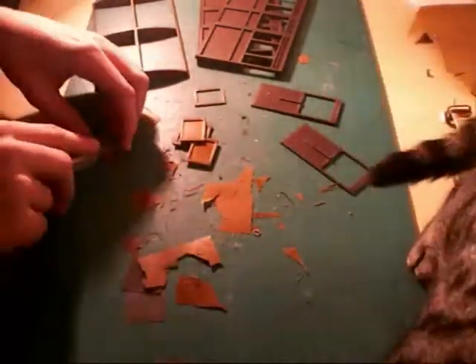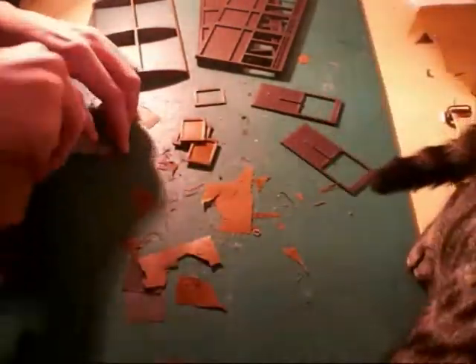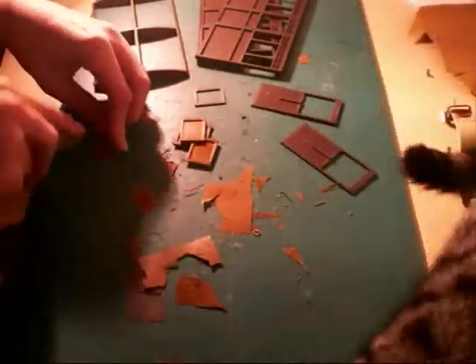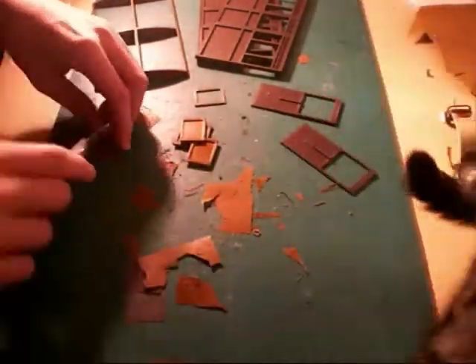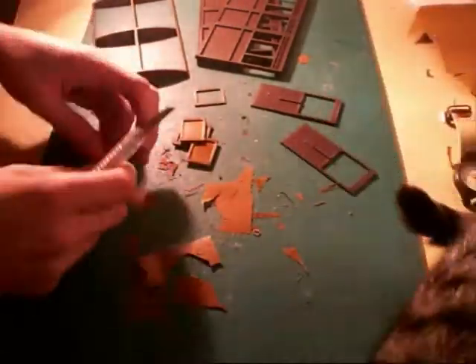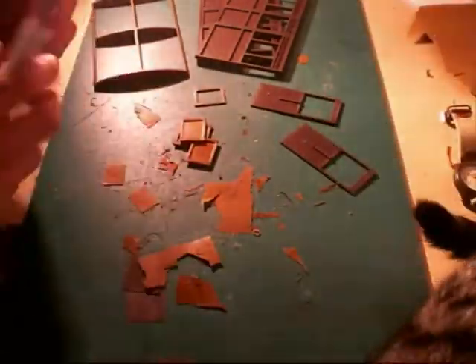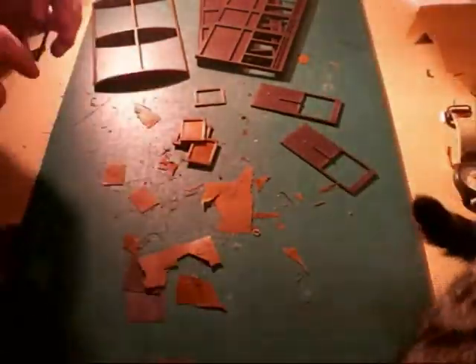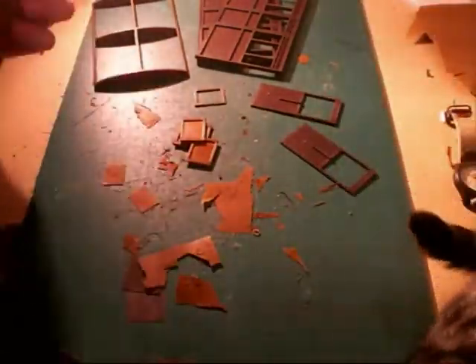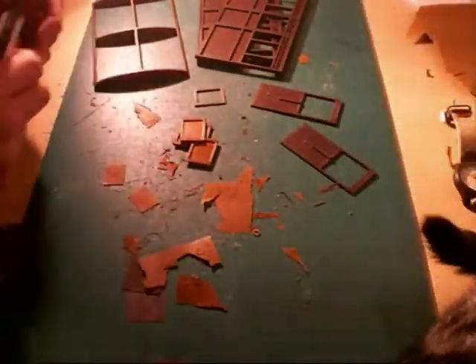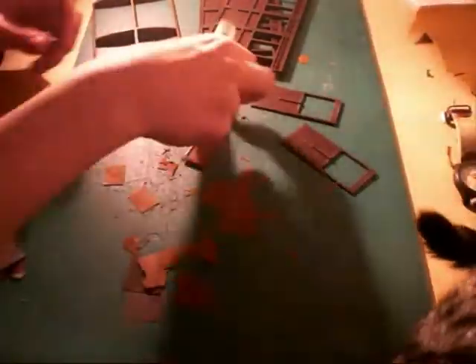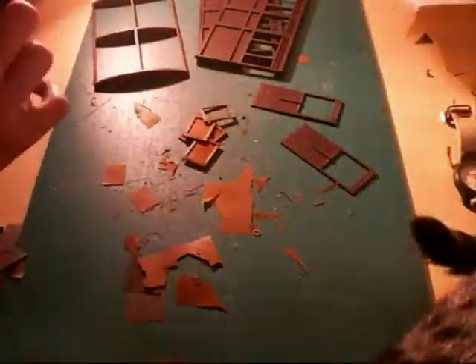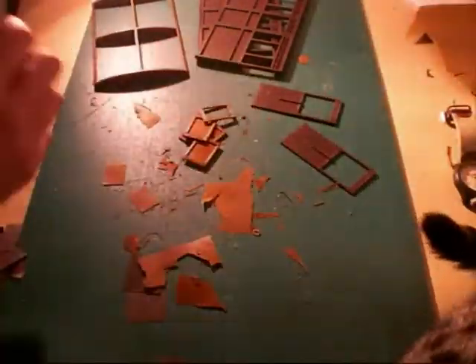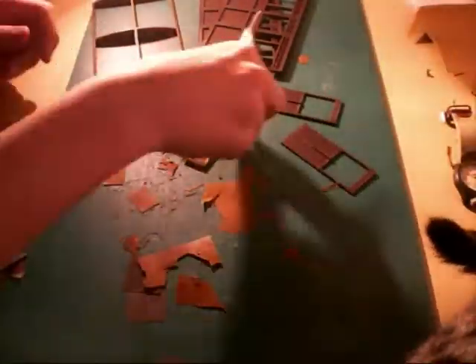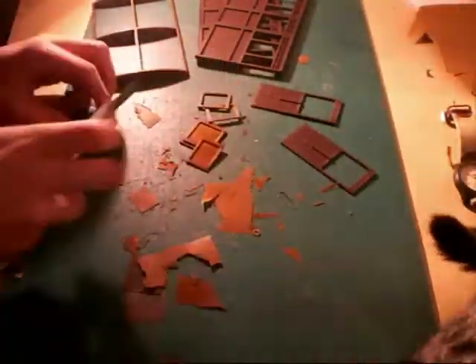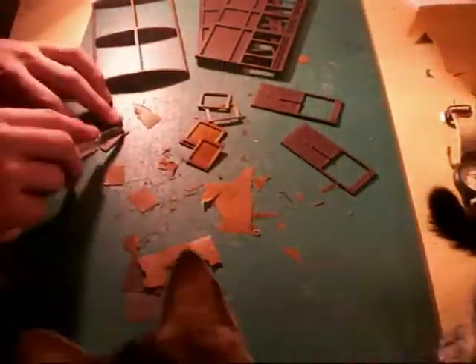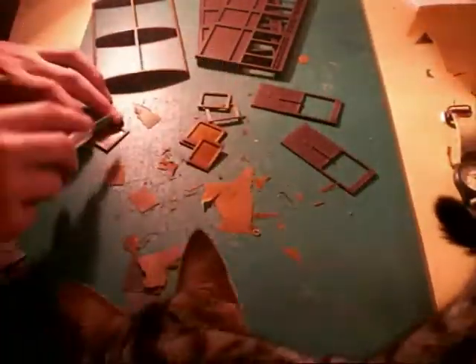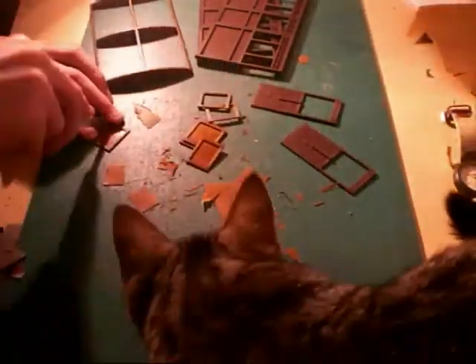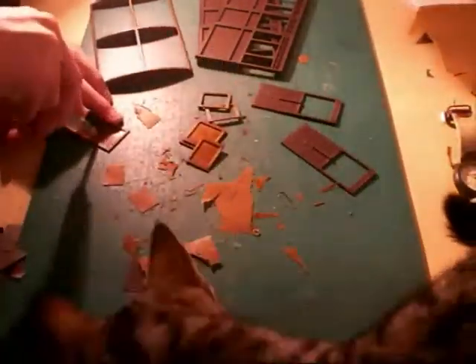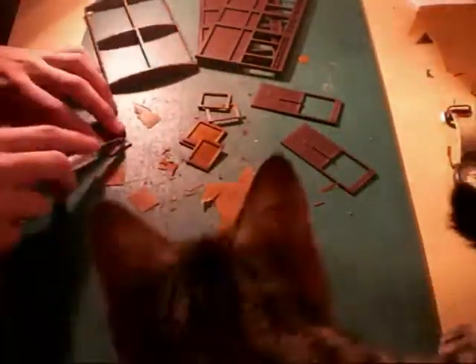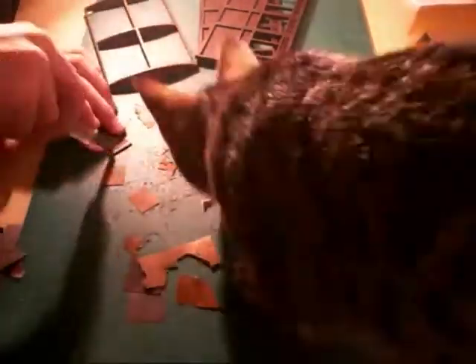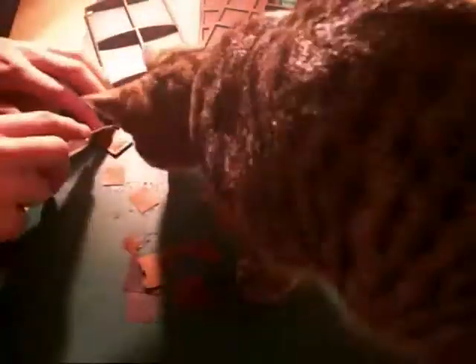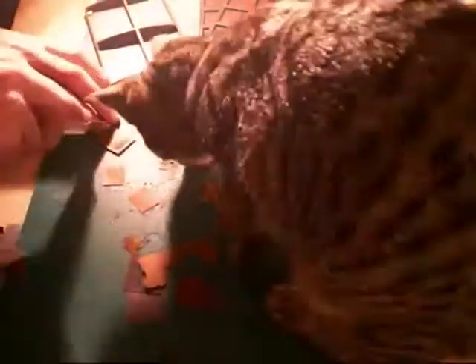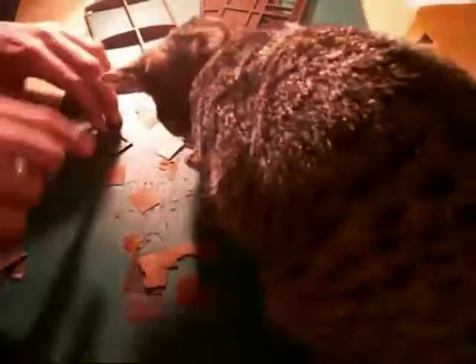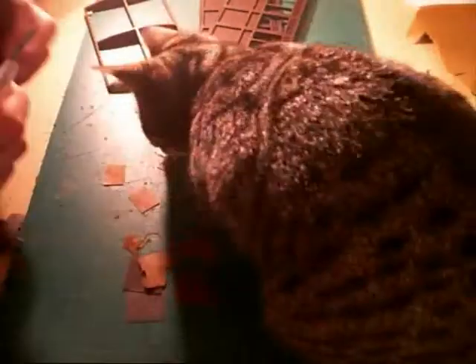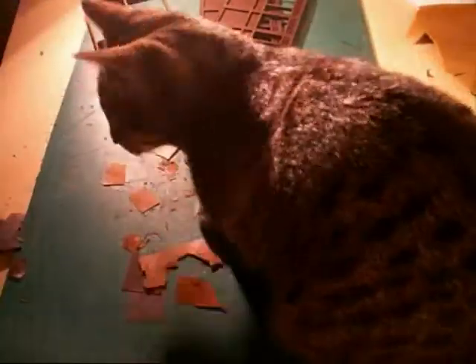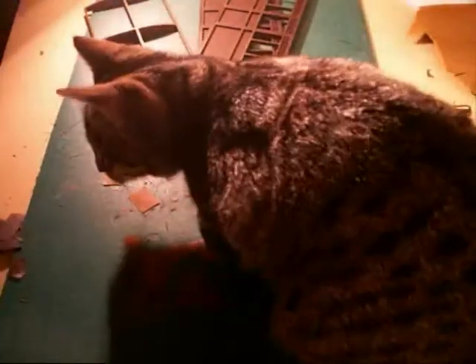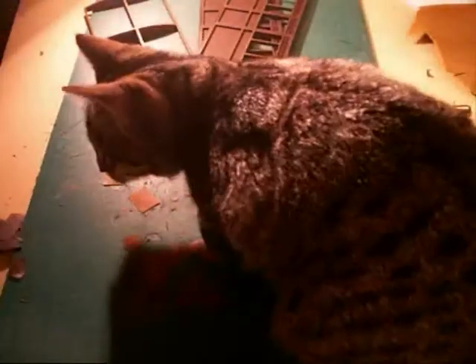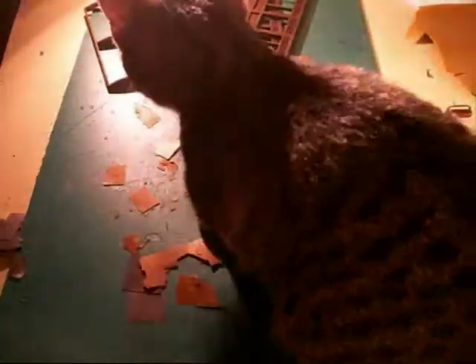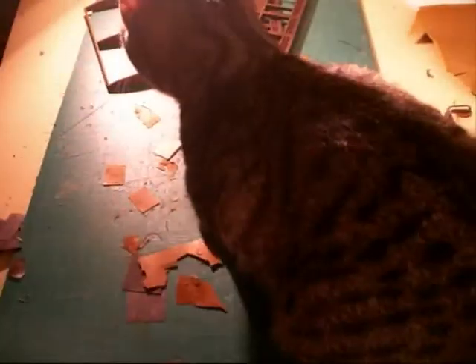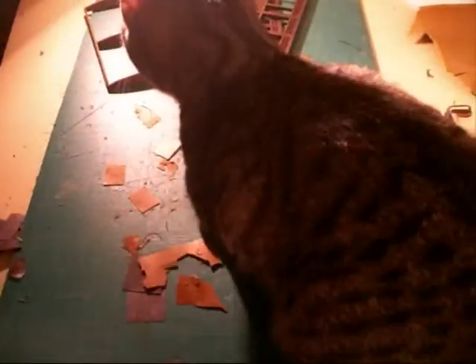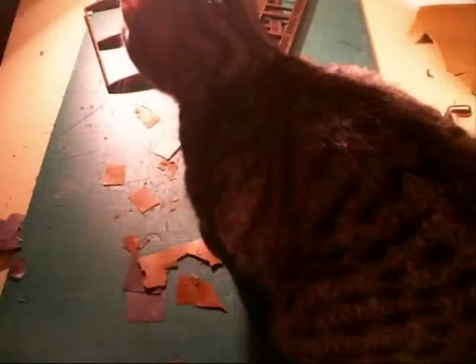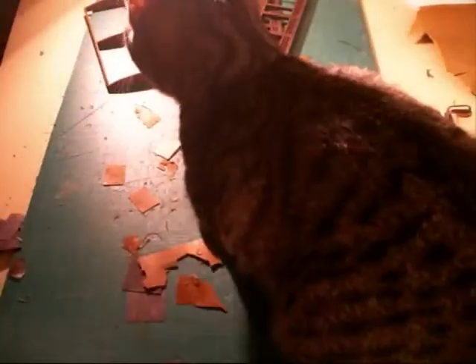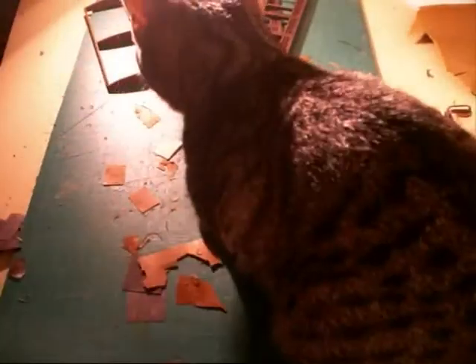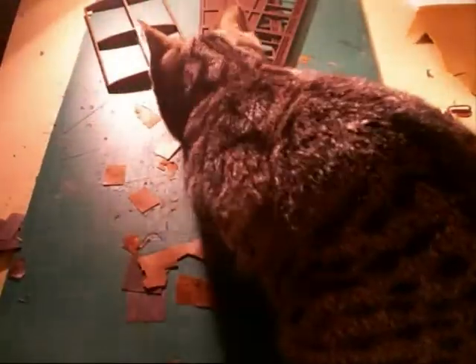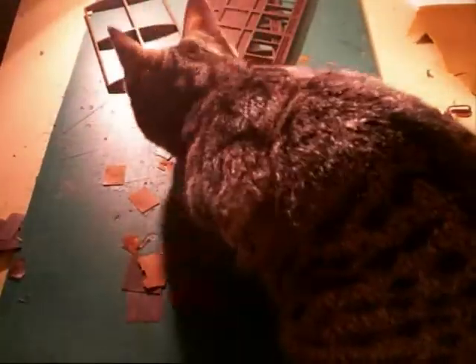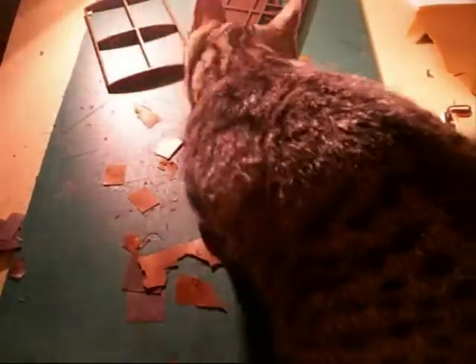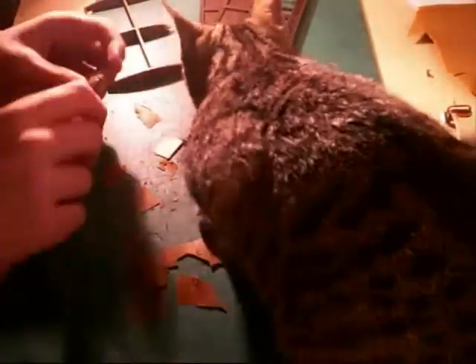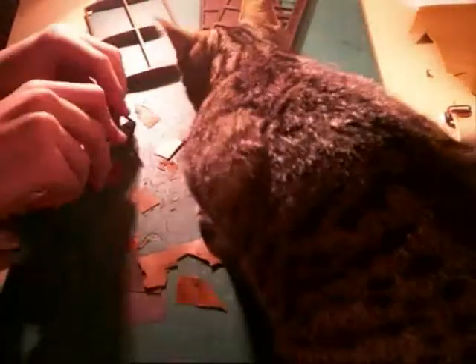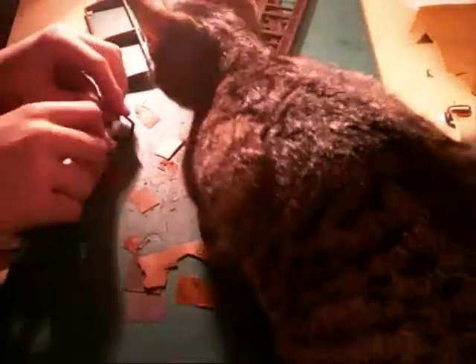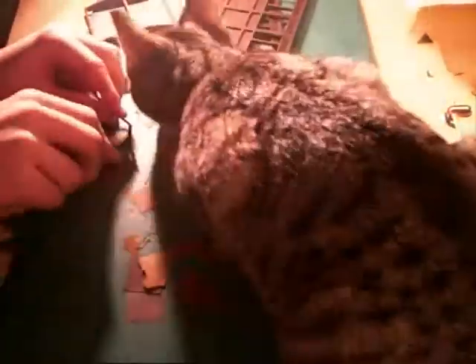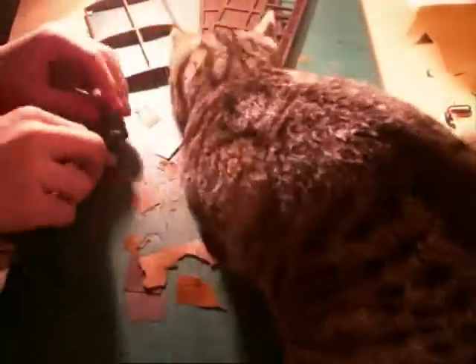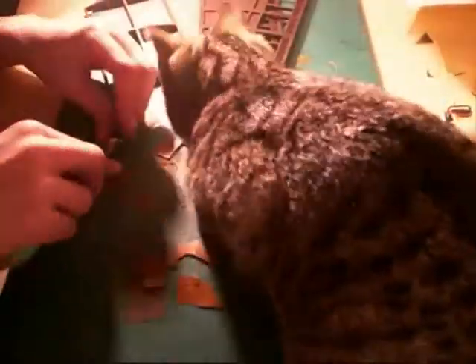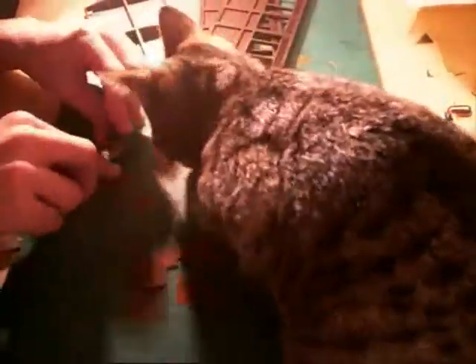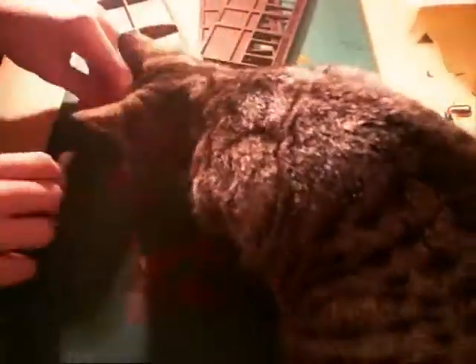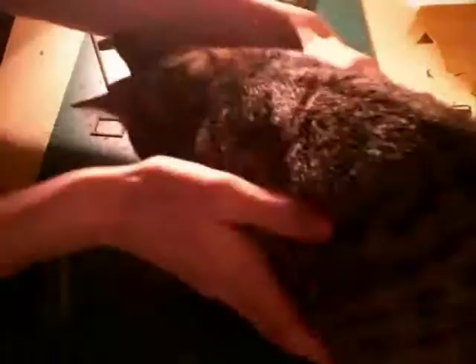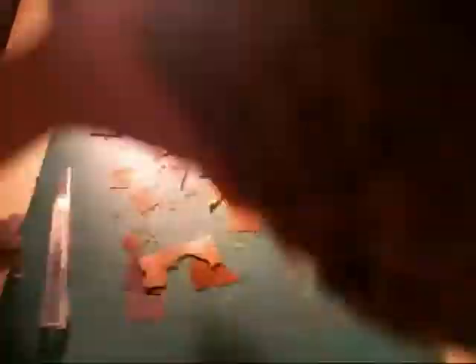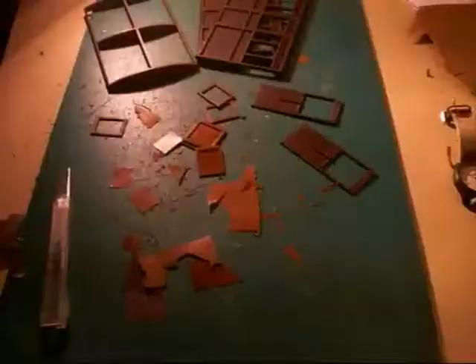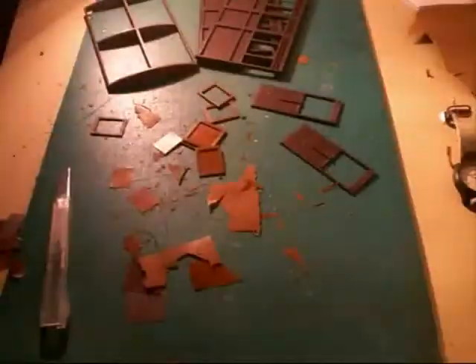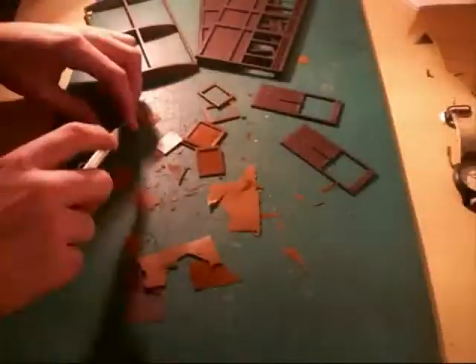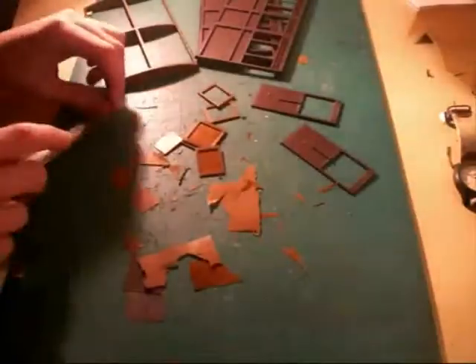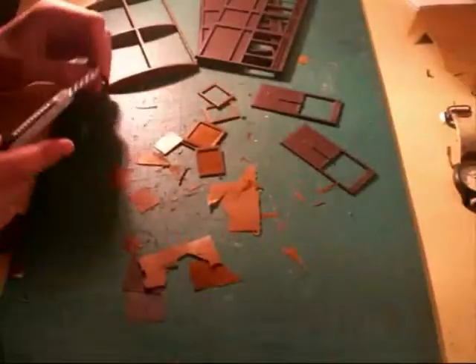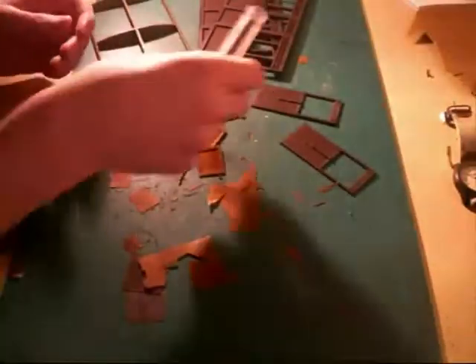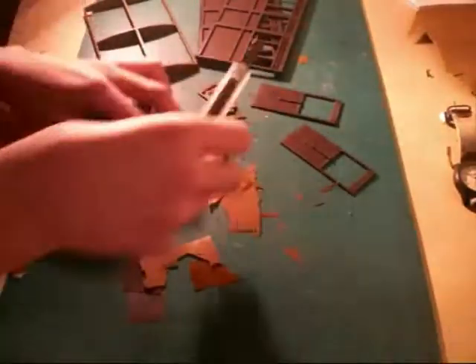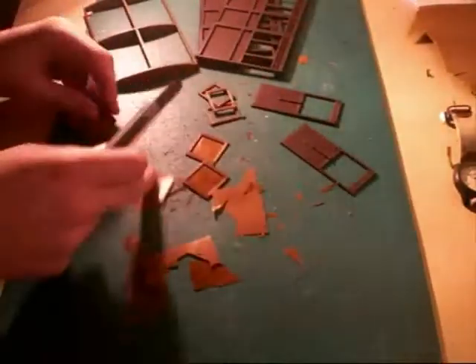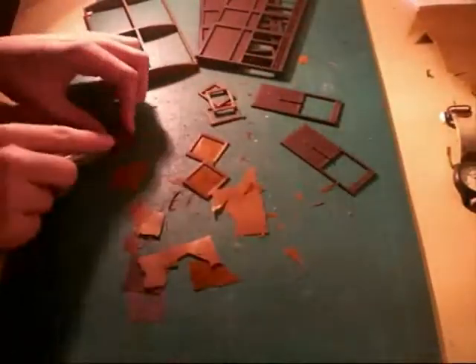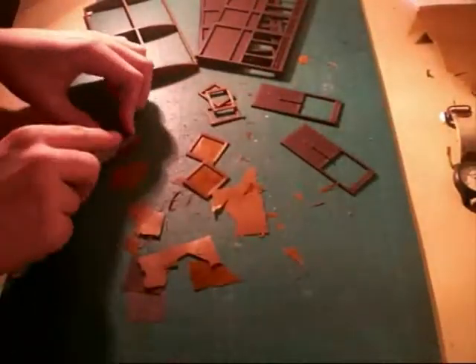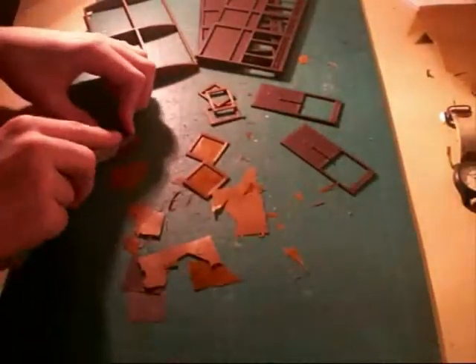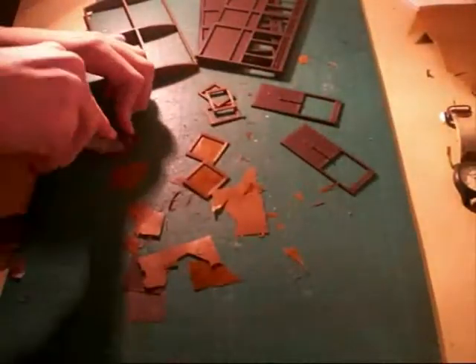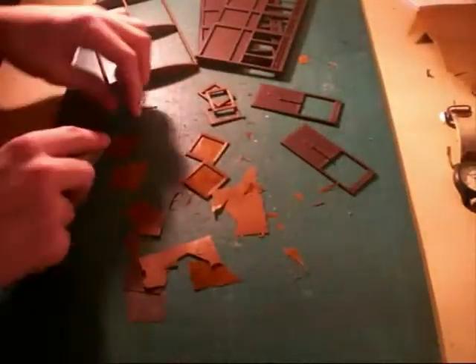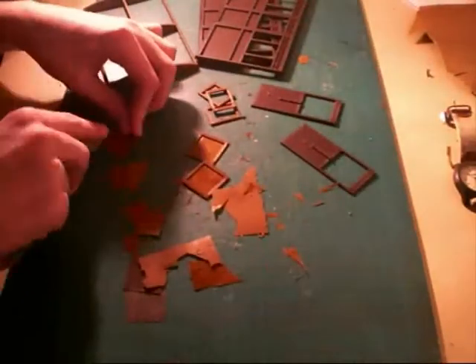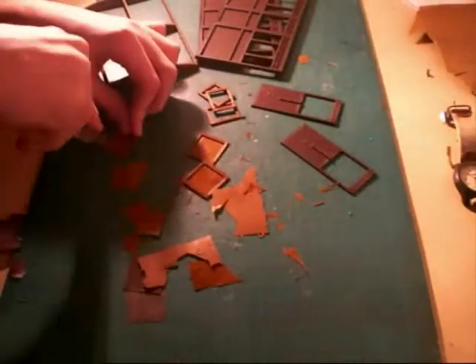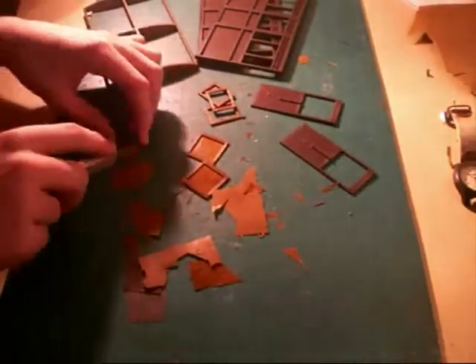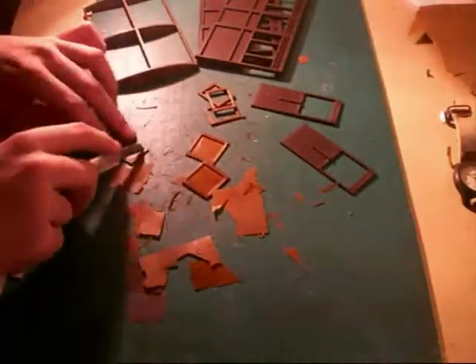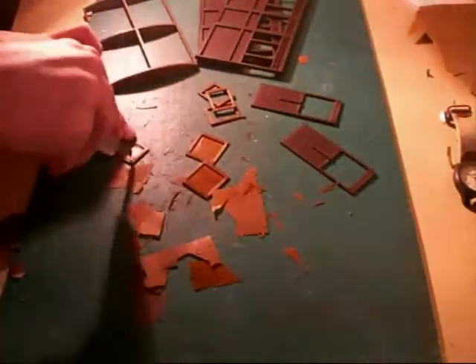Pets should probably be kept away from knives at most times. This is Daisy, who has taken an interest in the kit build.